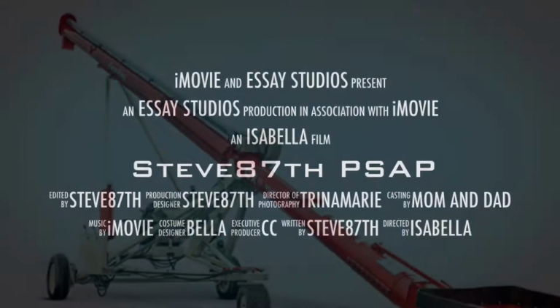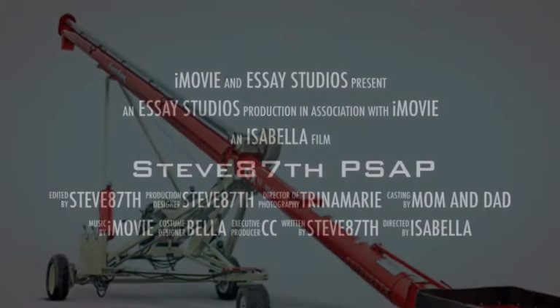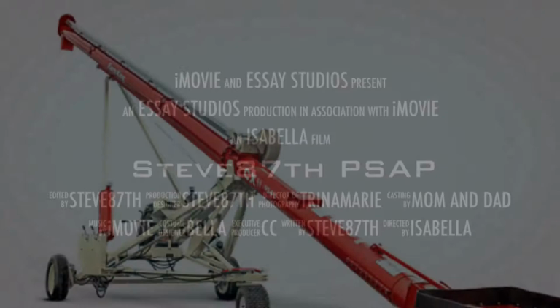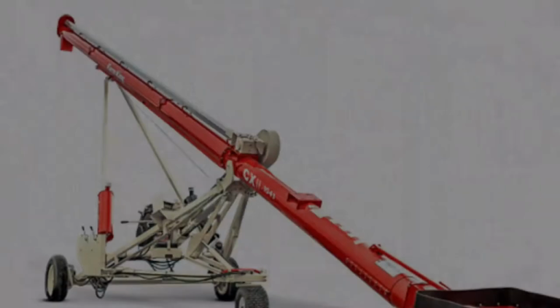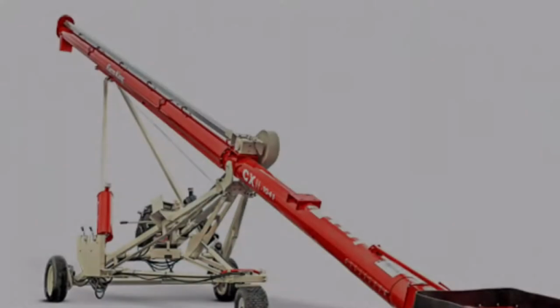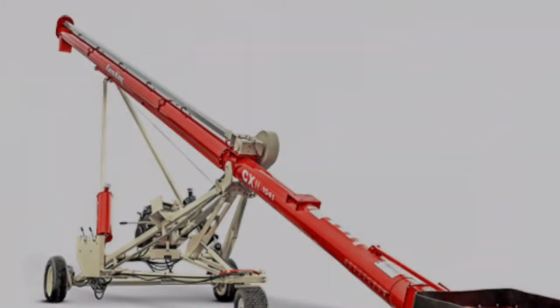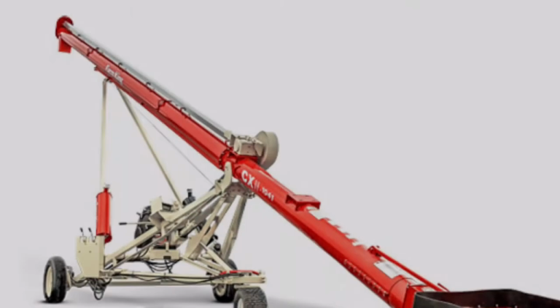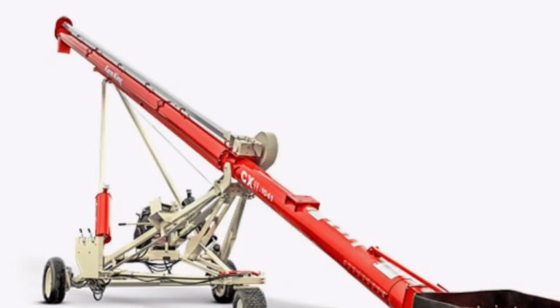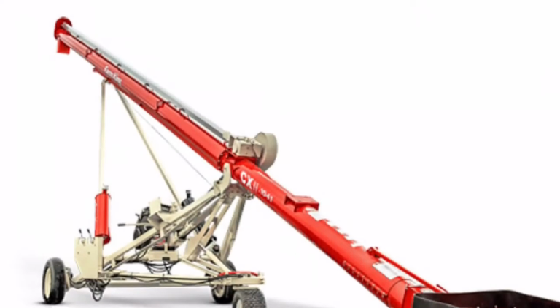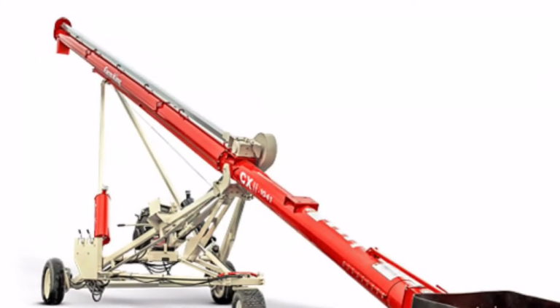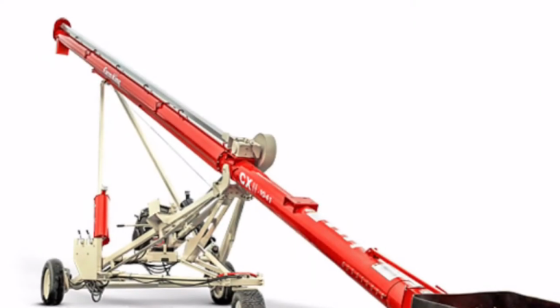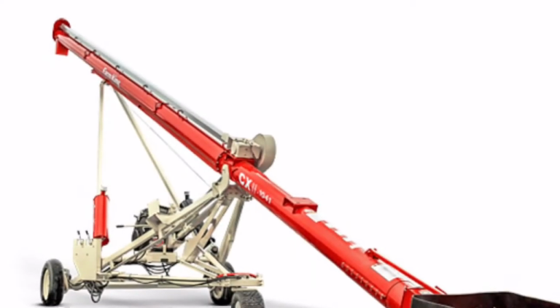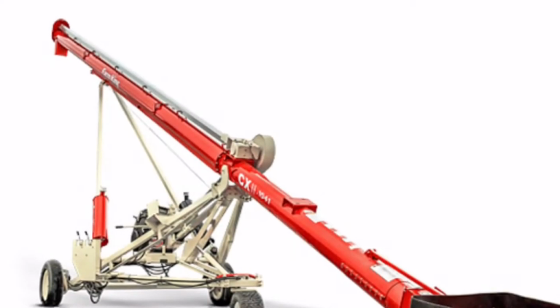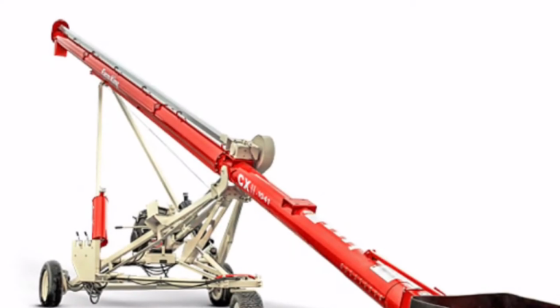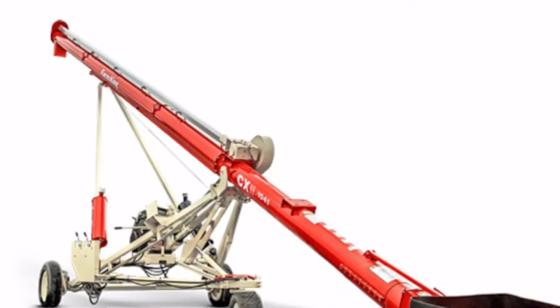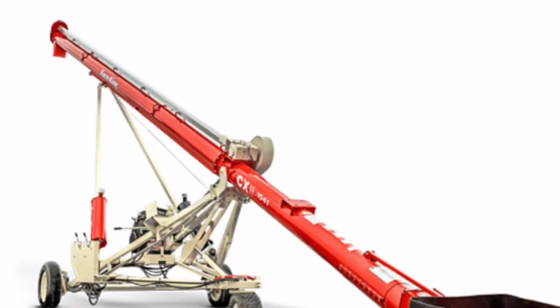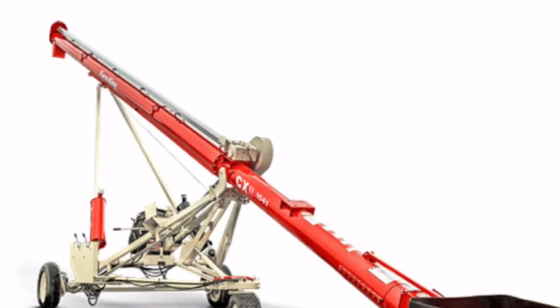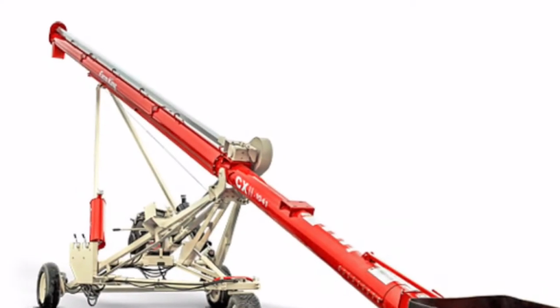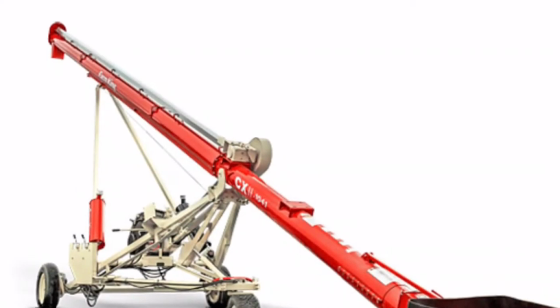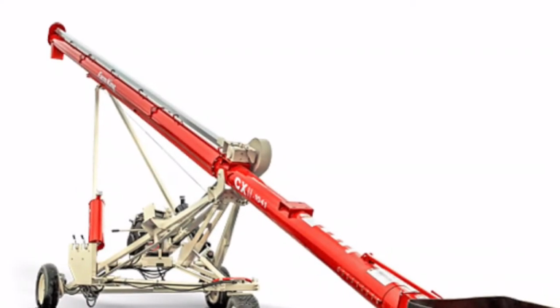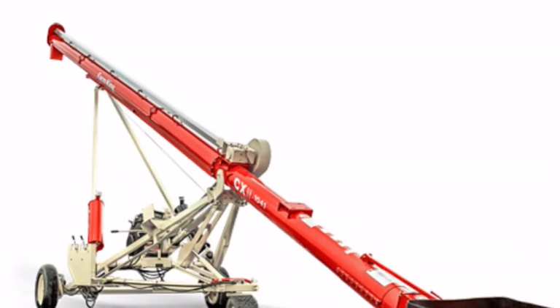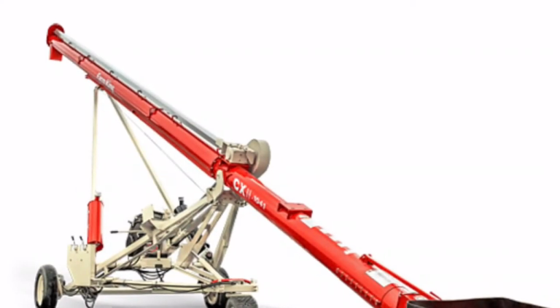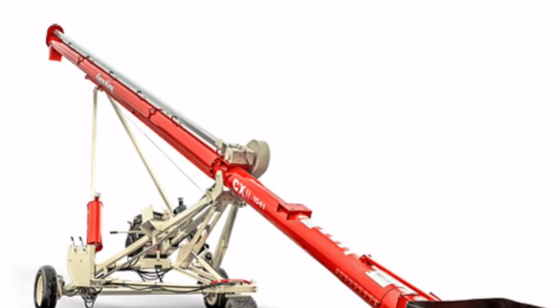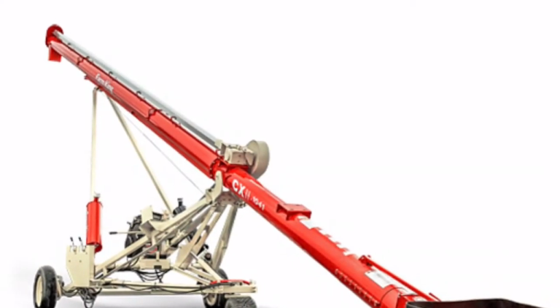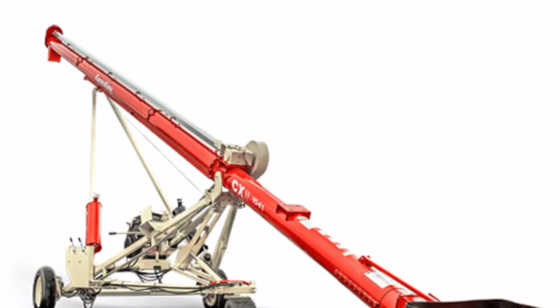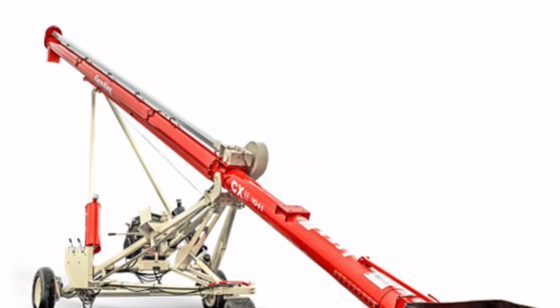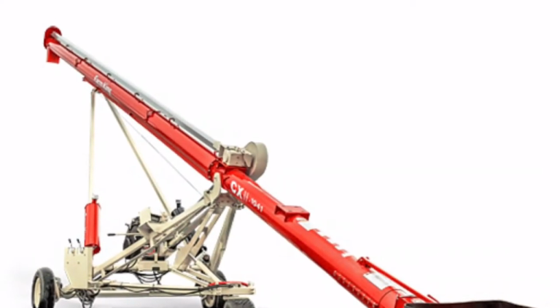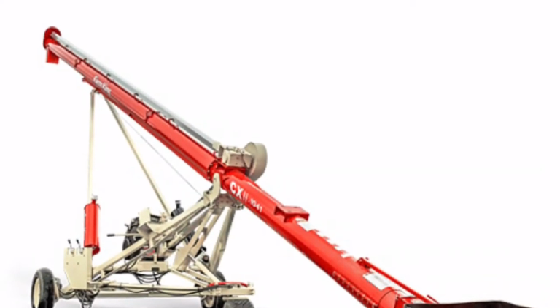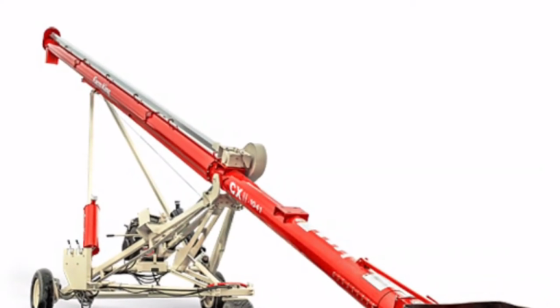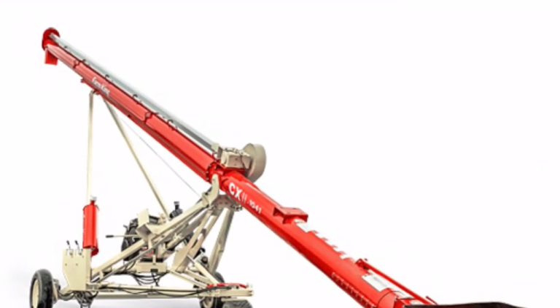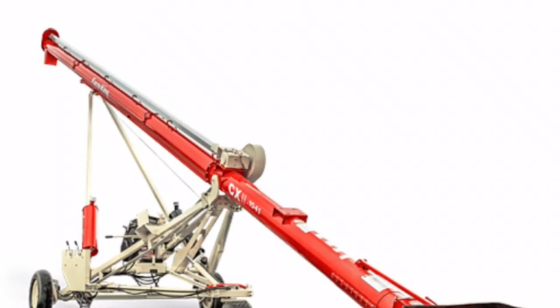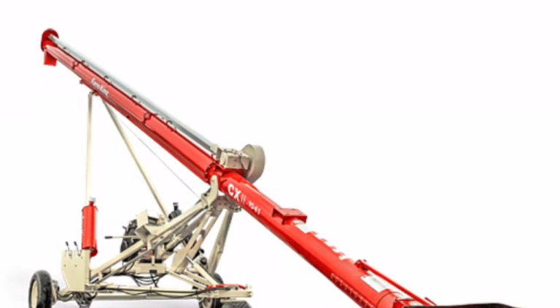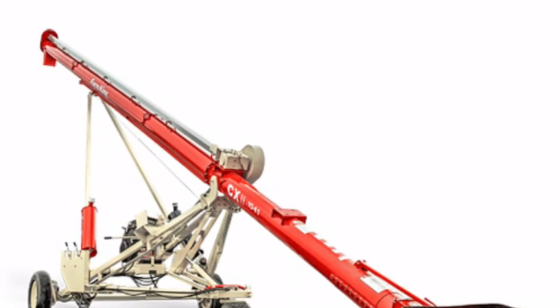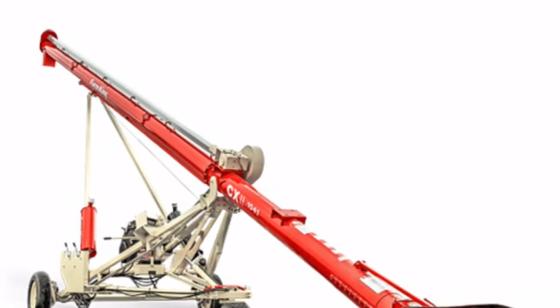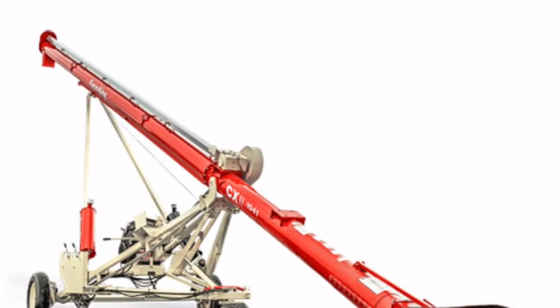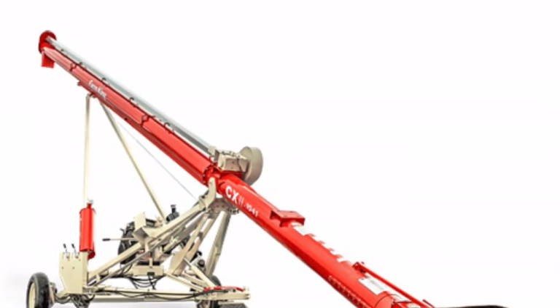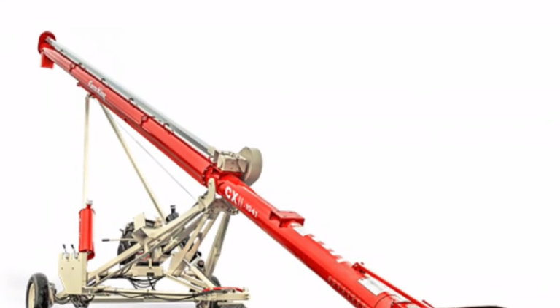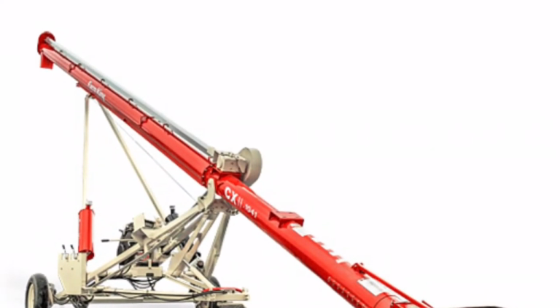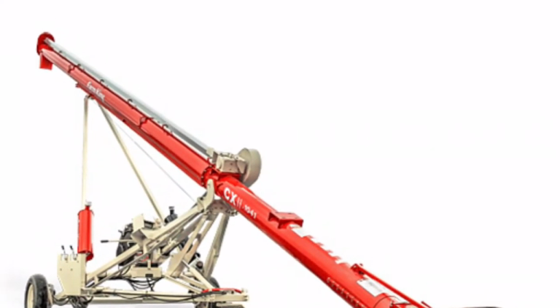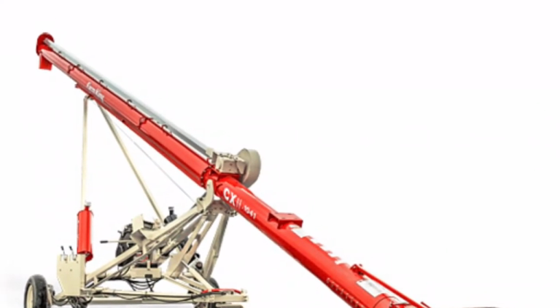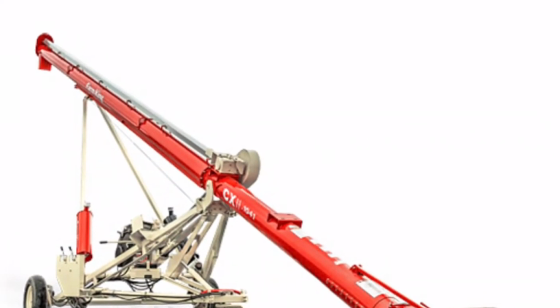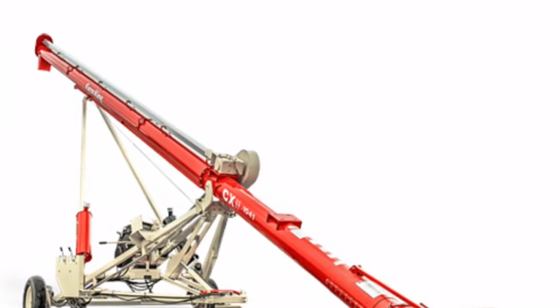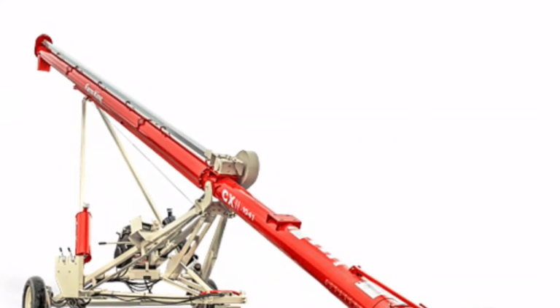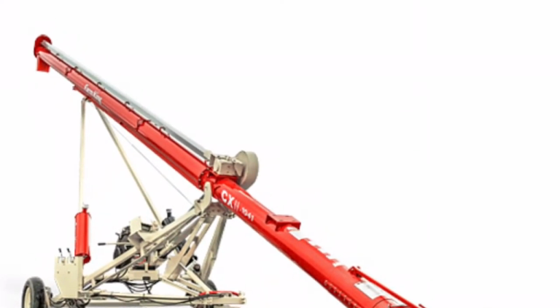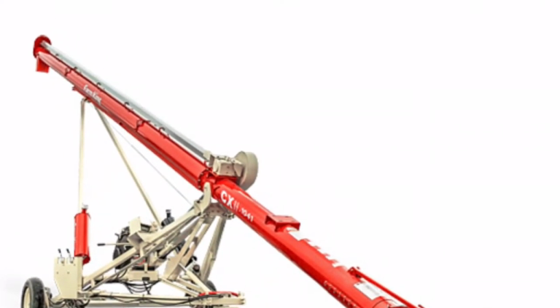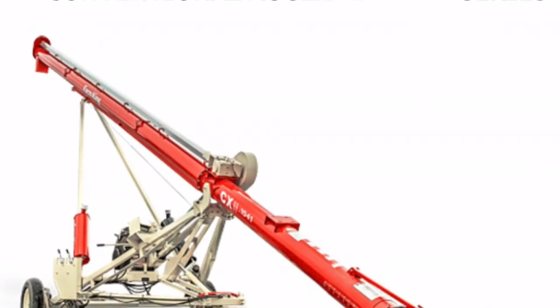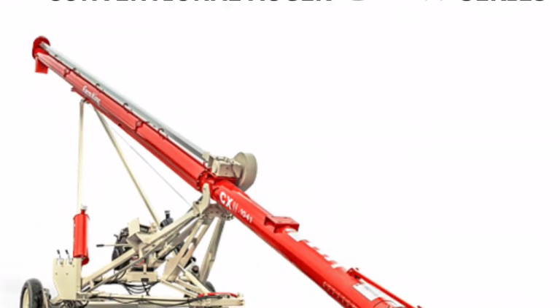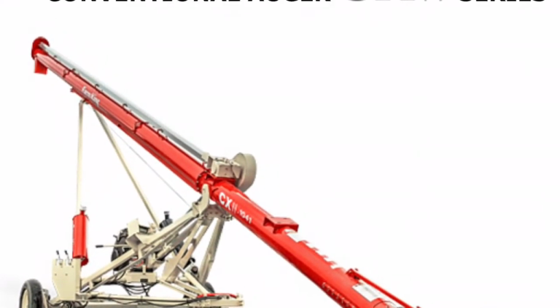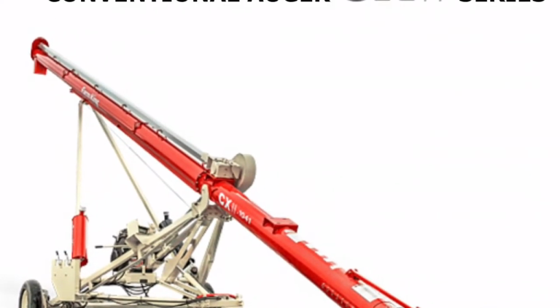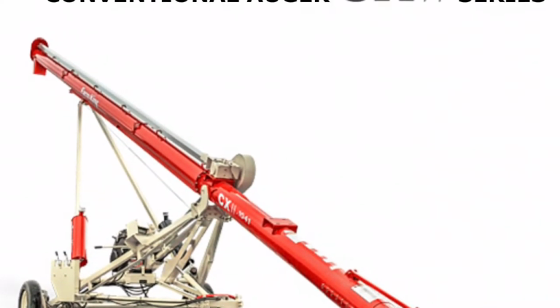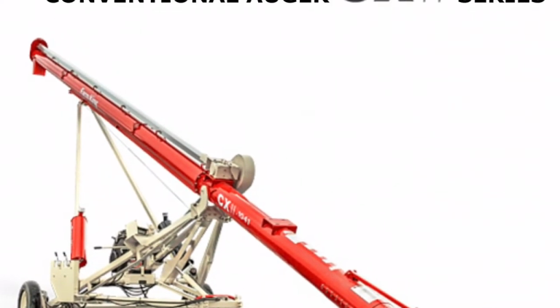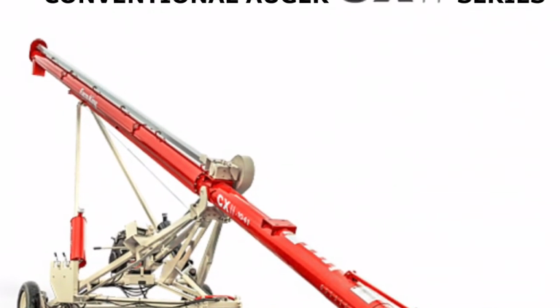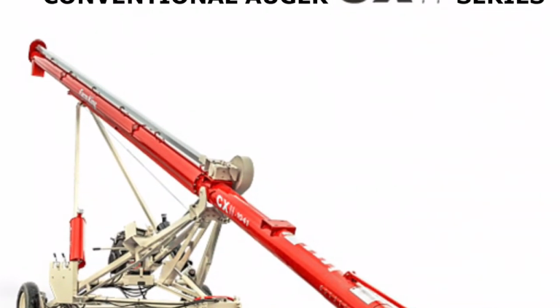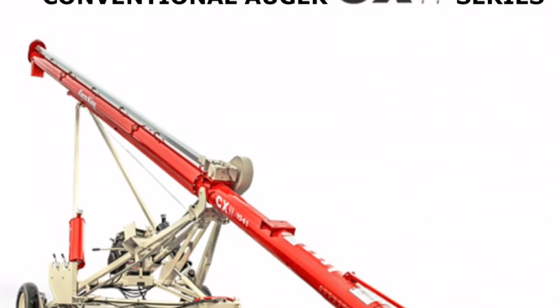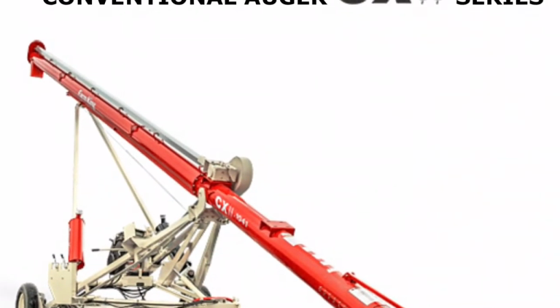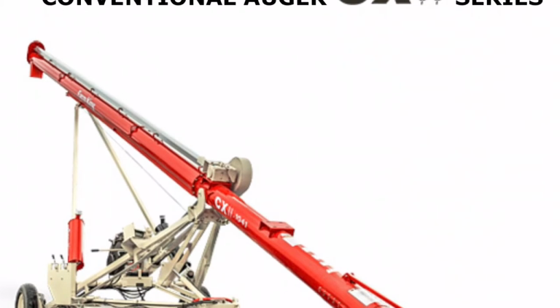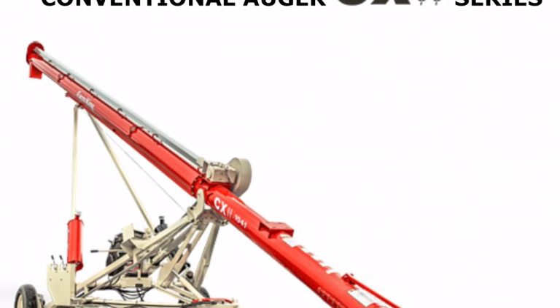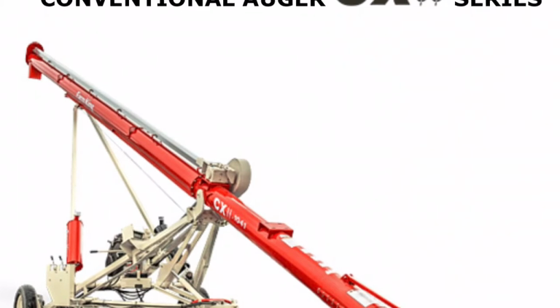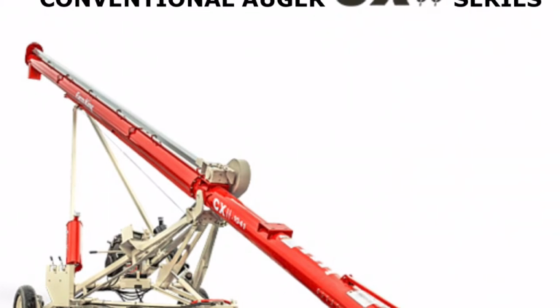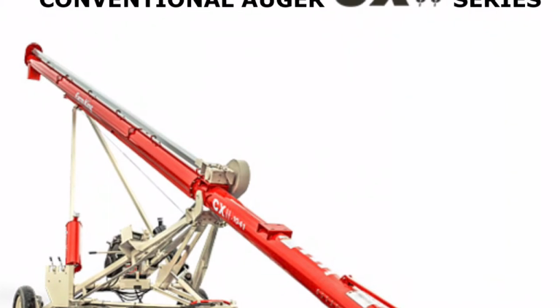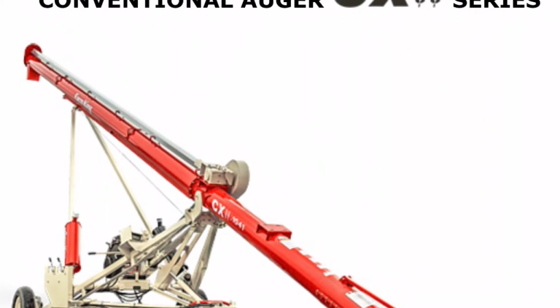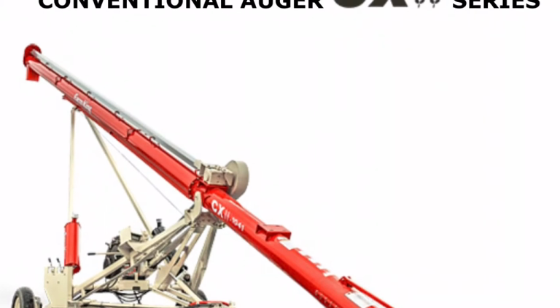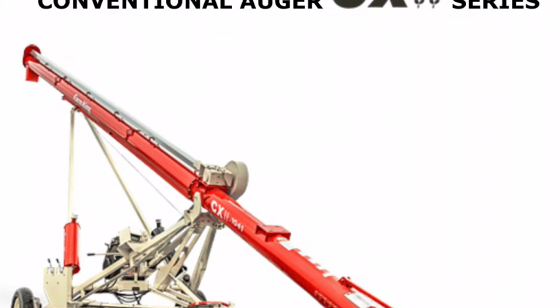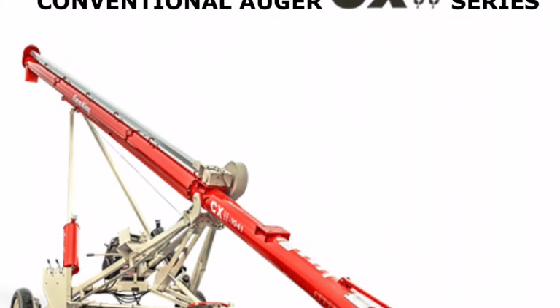Hey, this is Steve87th talking to you today about part two on building an auger.